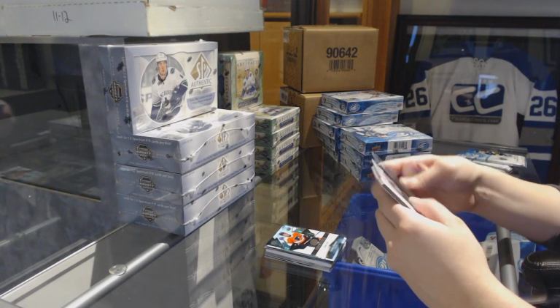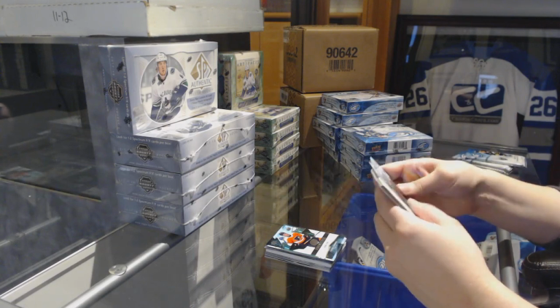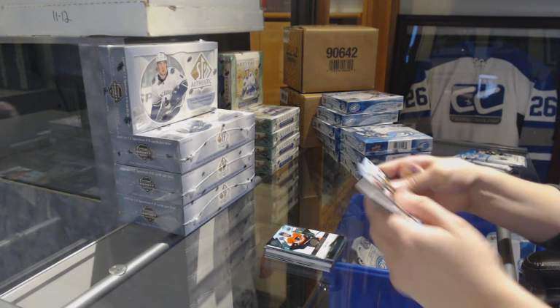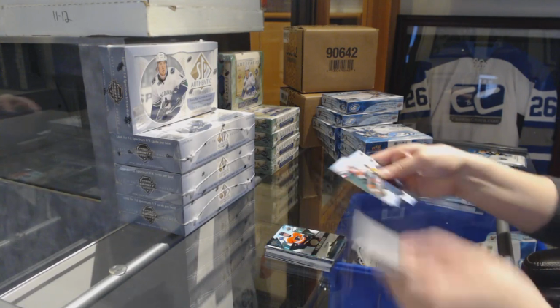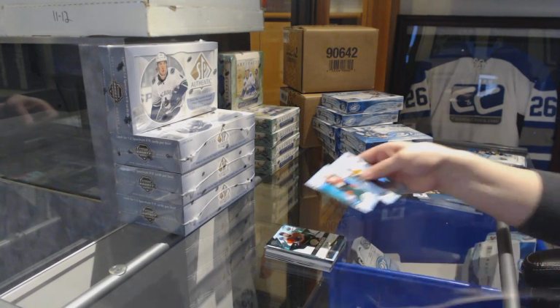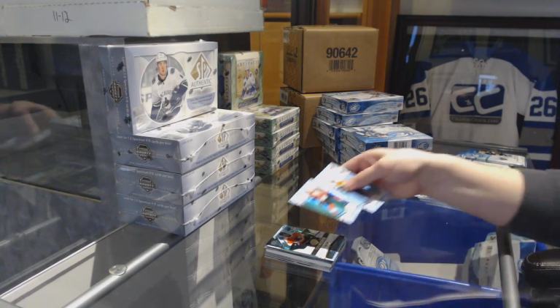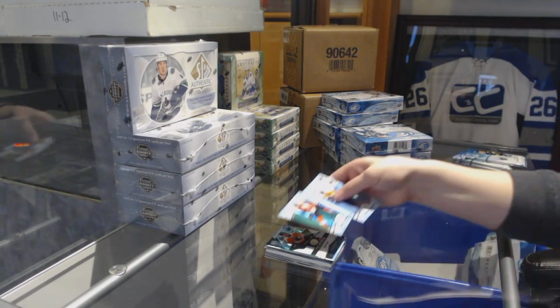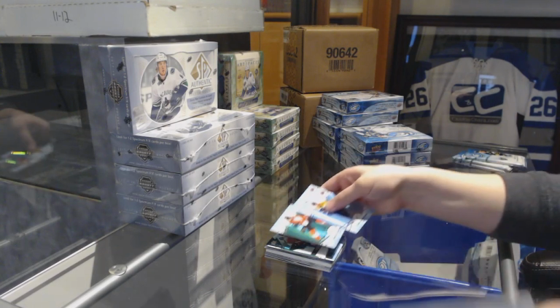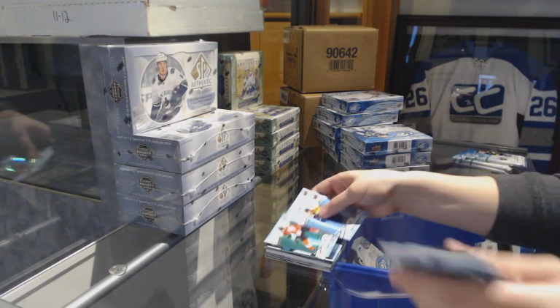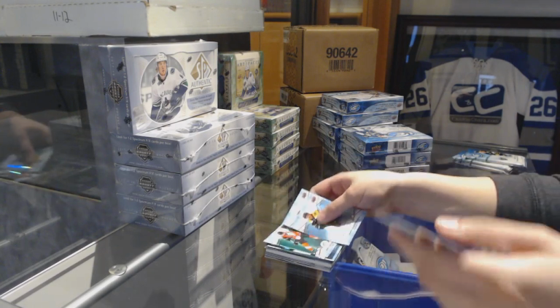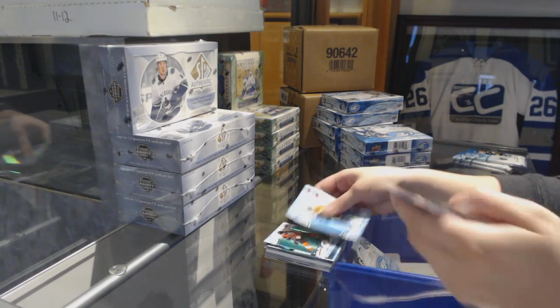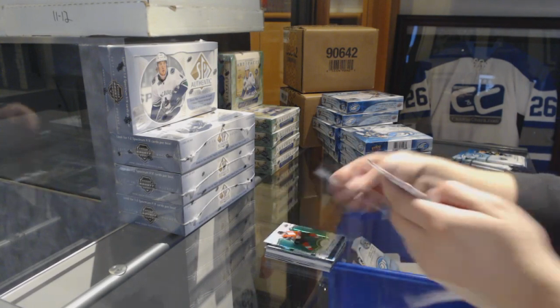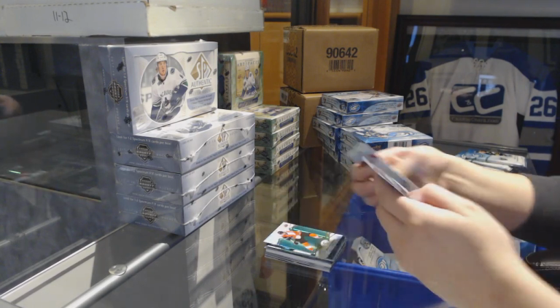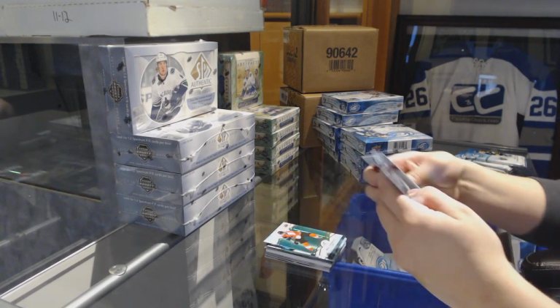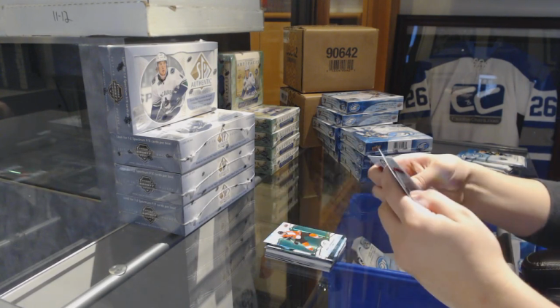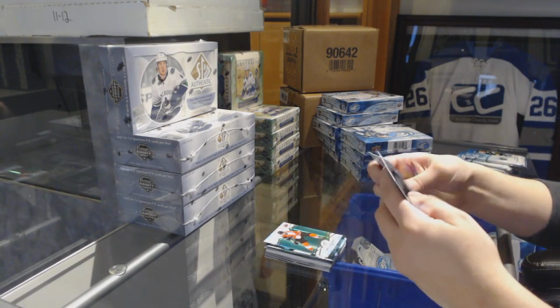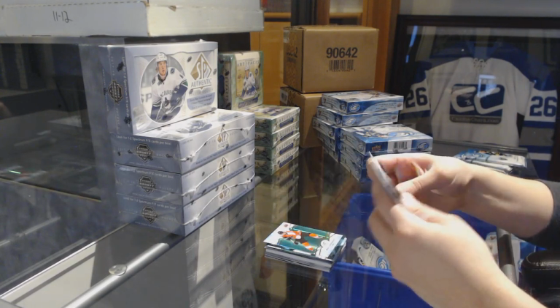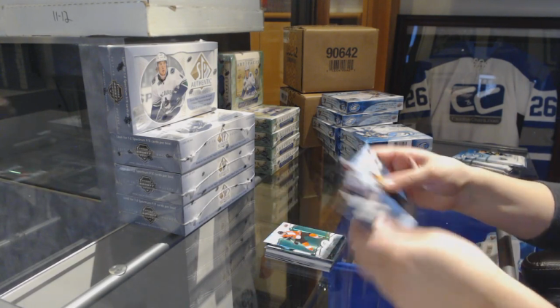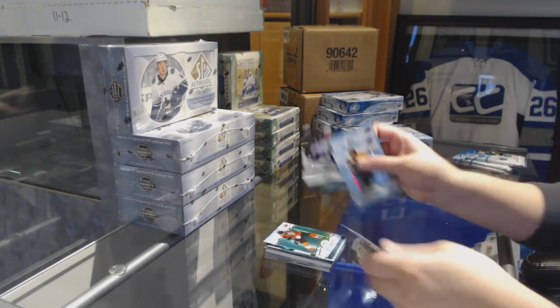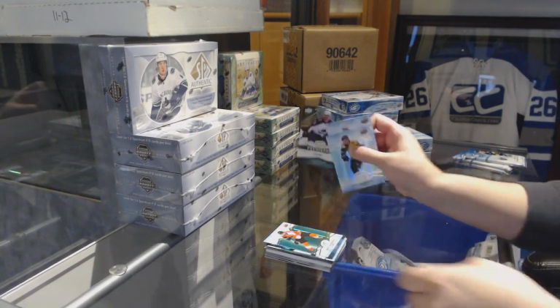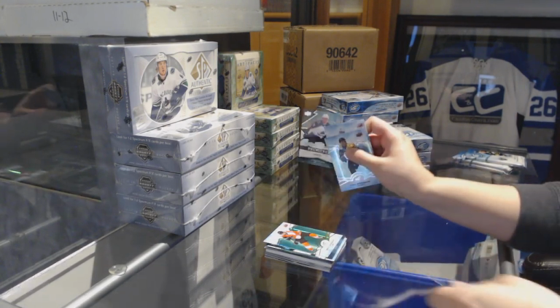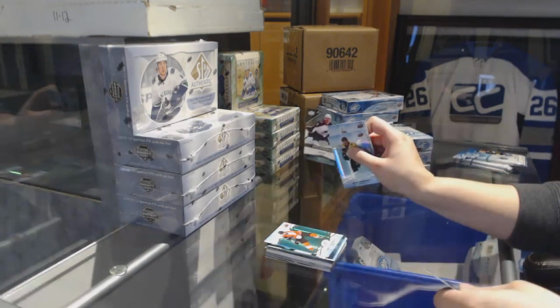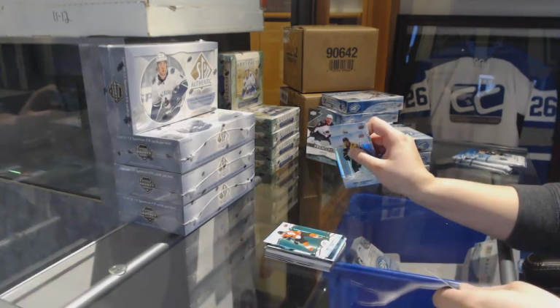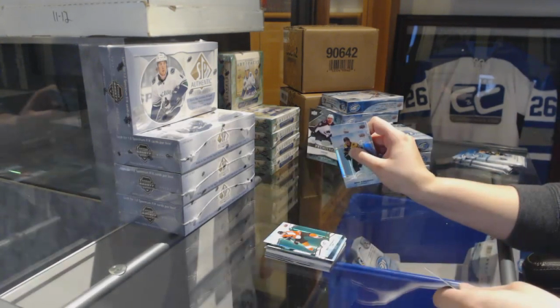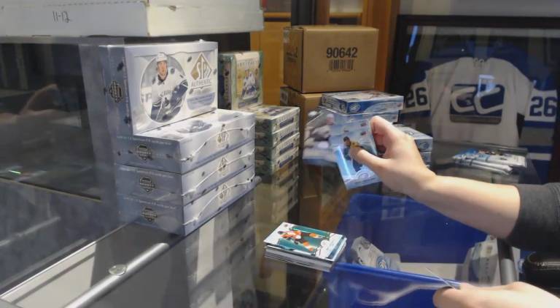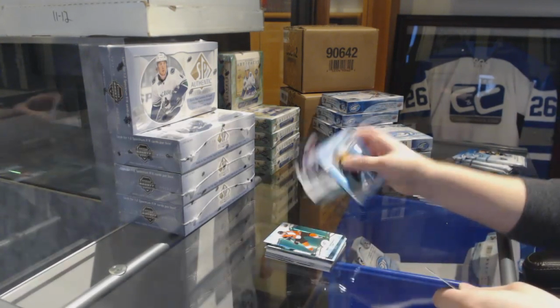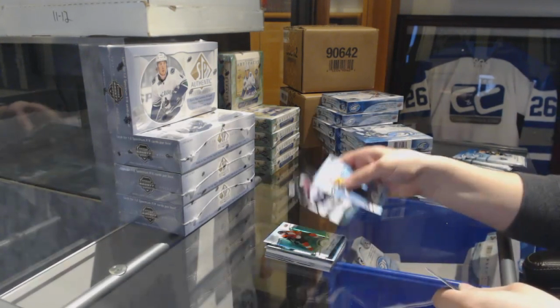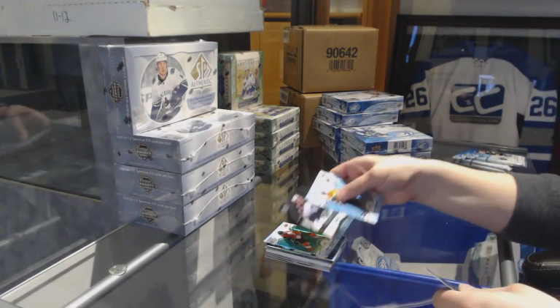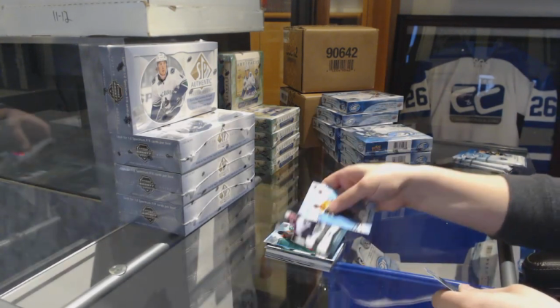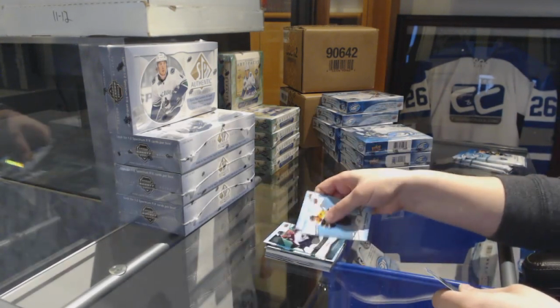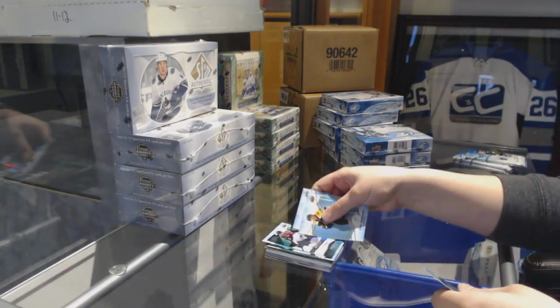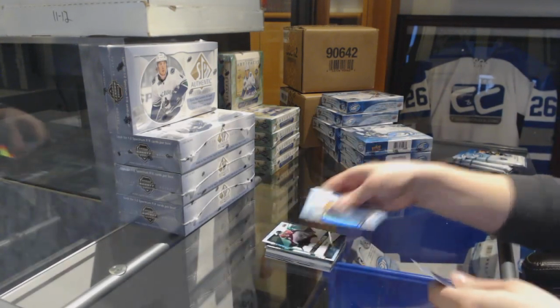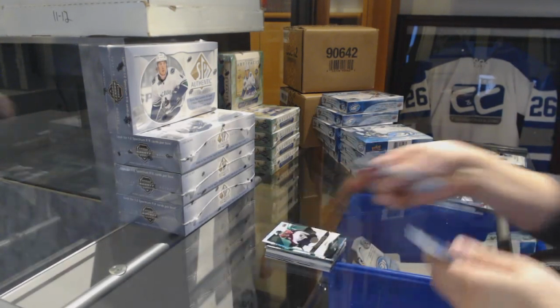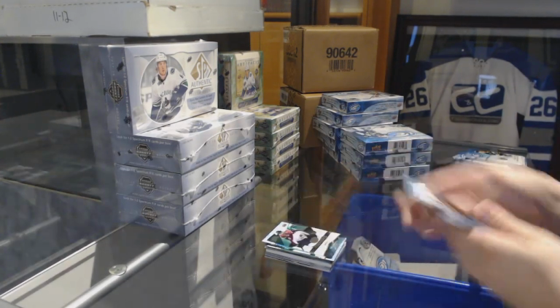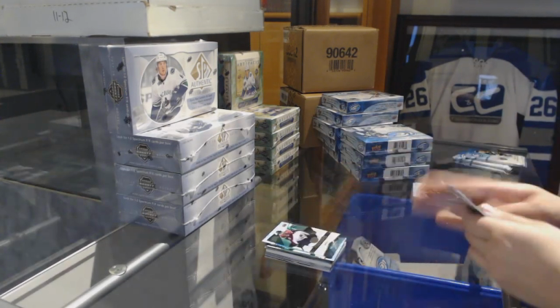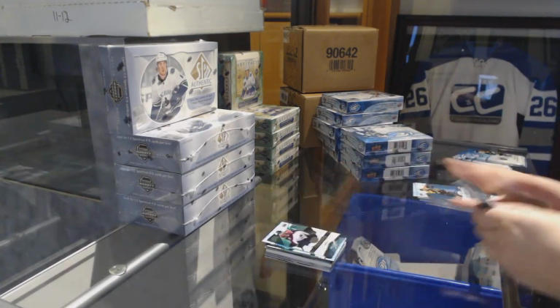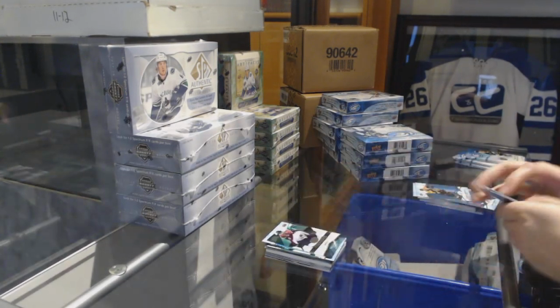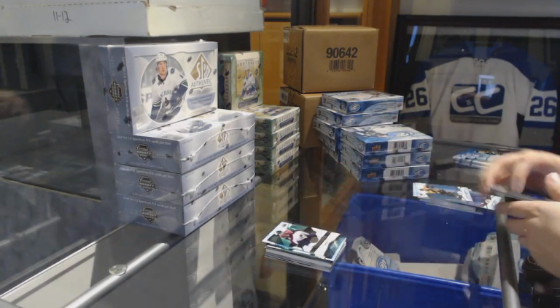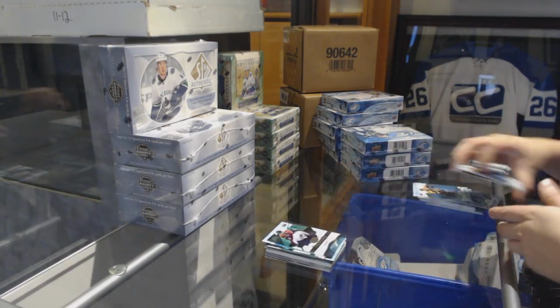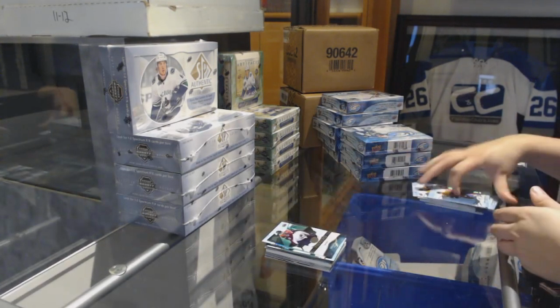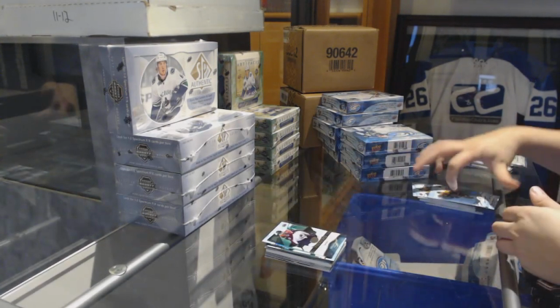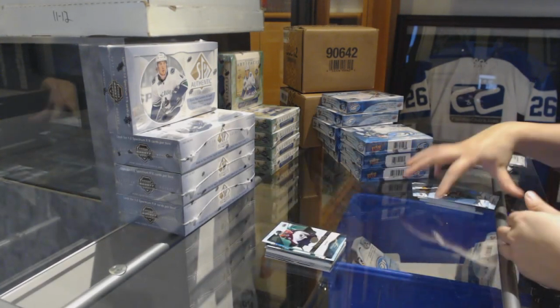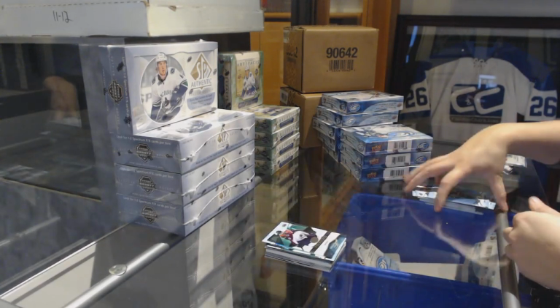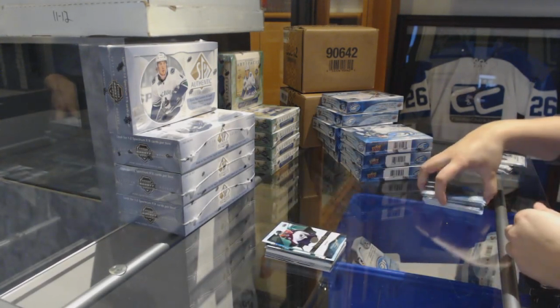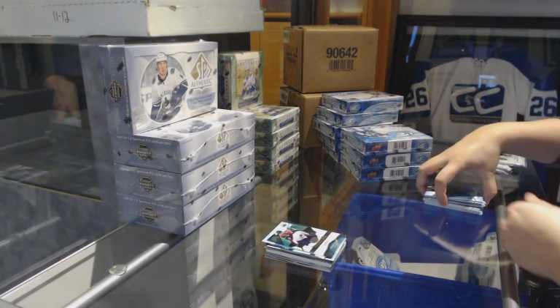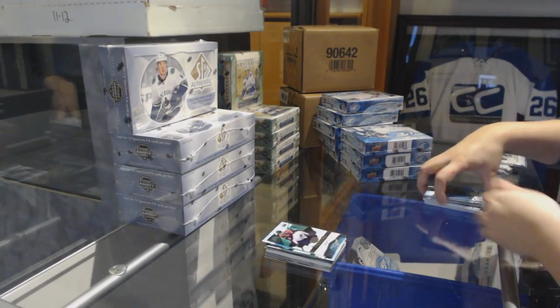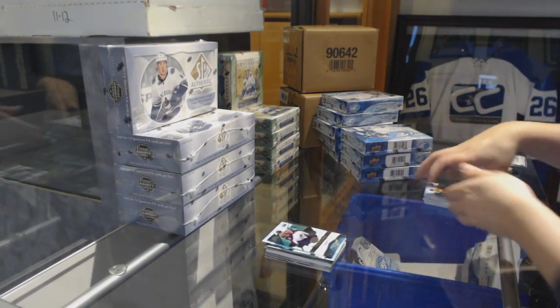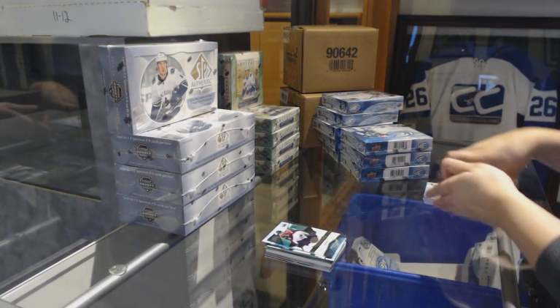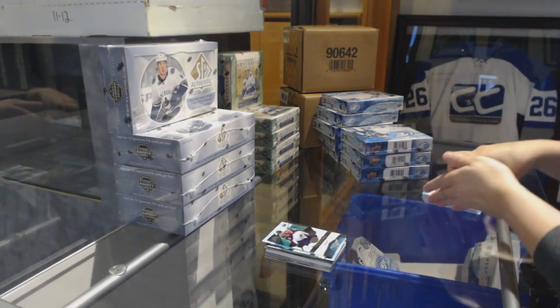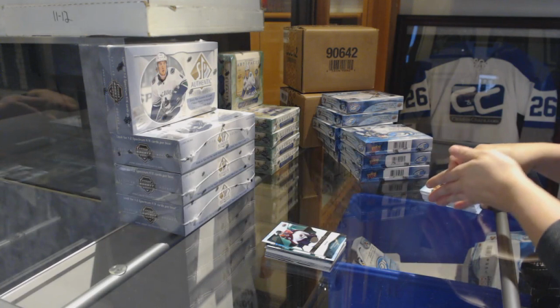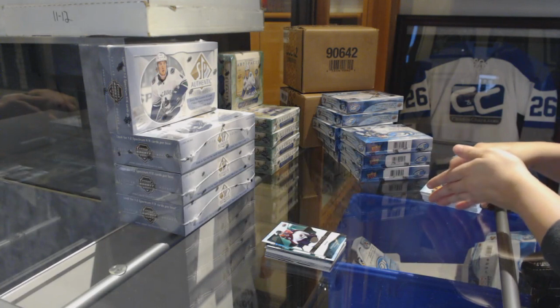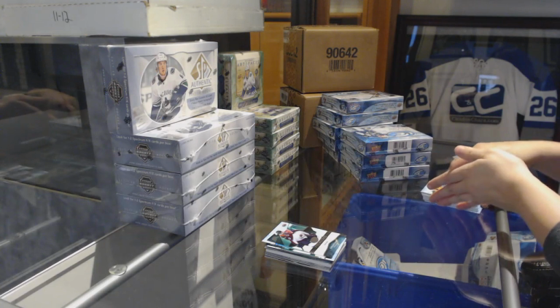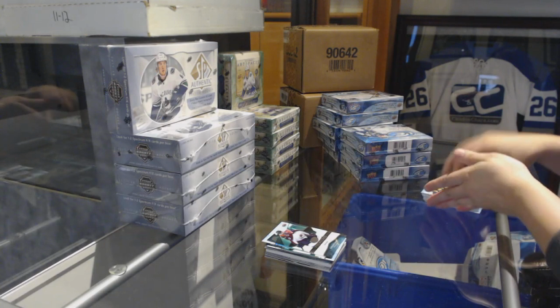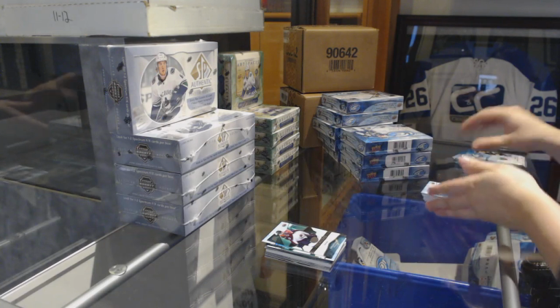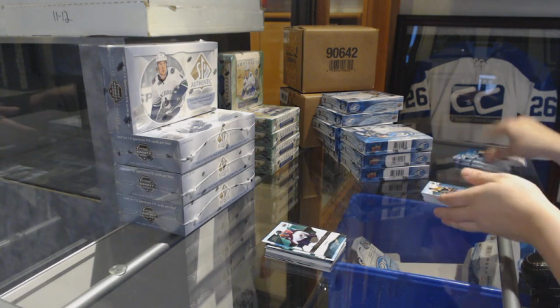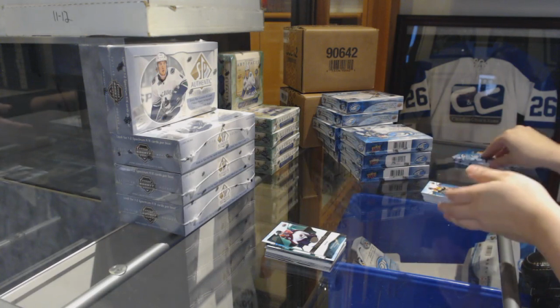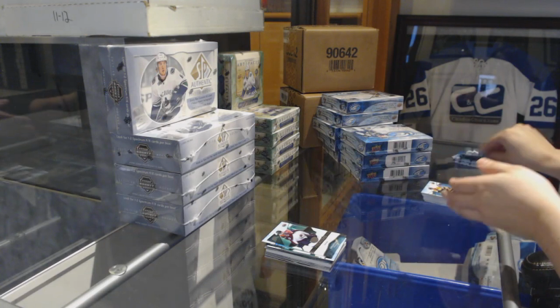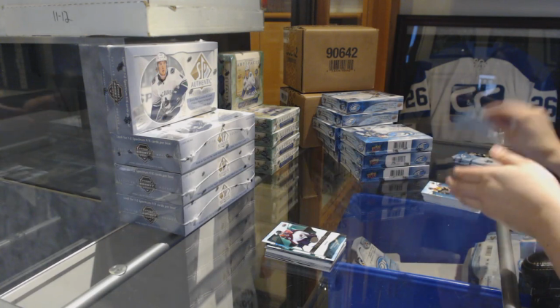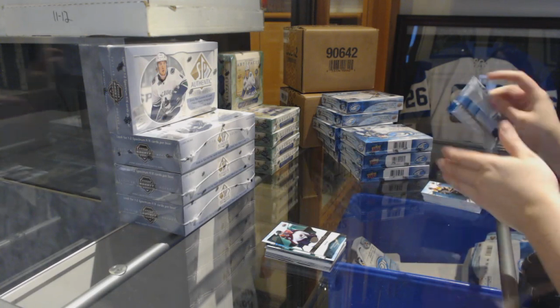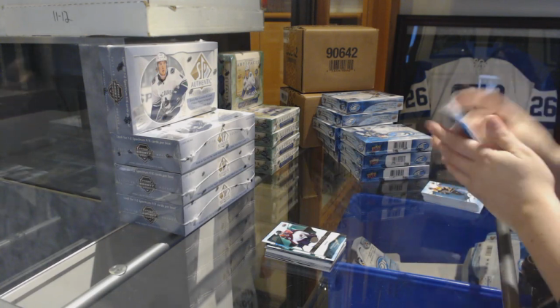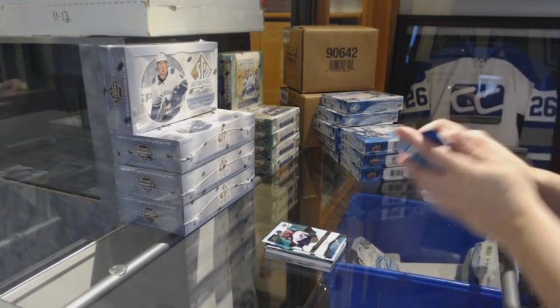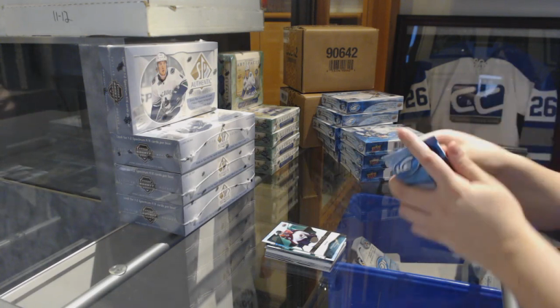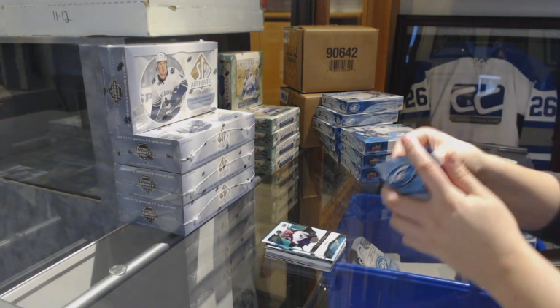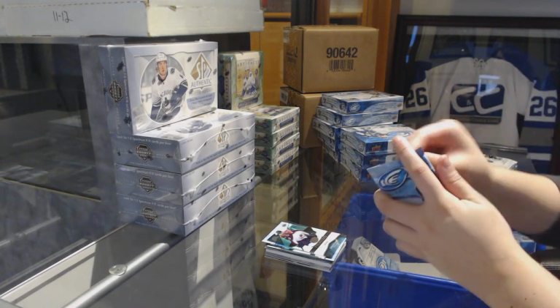Green for the Flyers, Sean Couturier. Rookie number to 999, Sheldon Drees for the Colorado Avalanche.